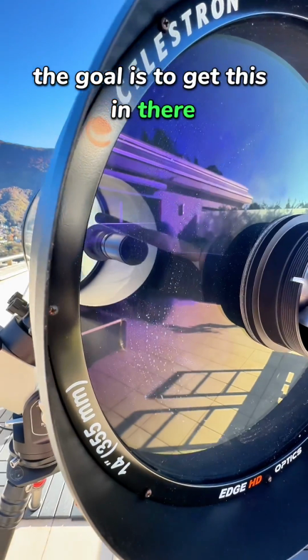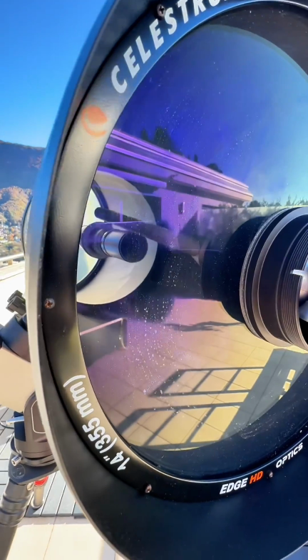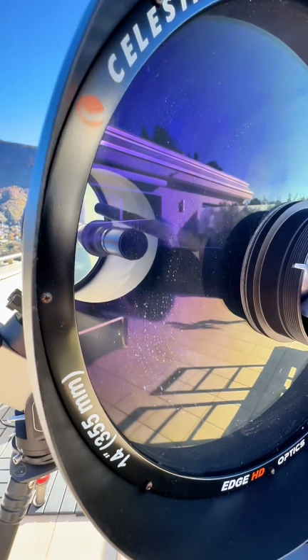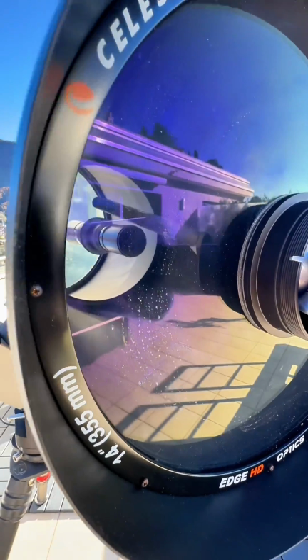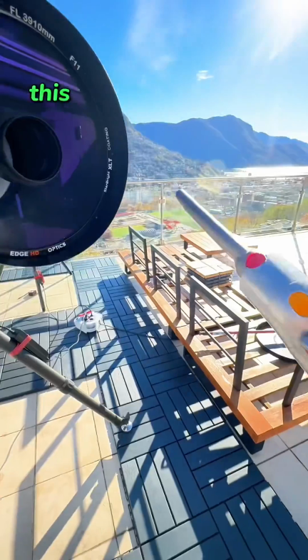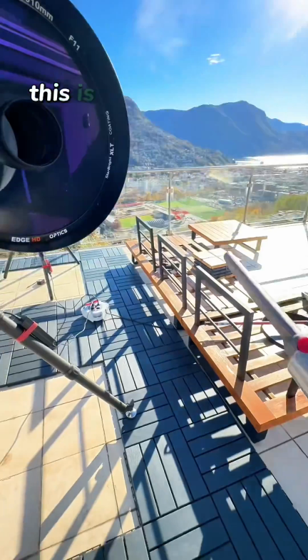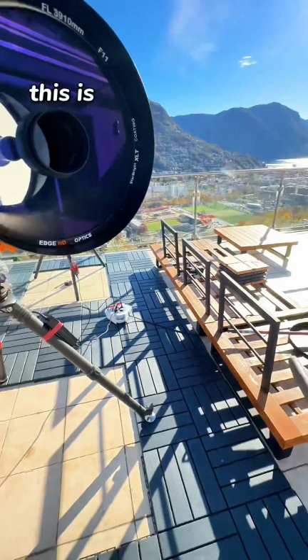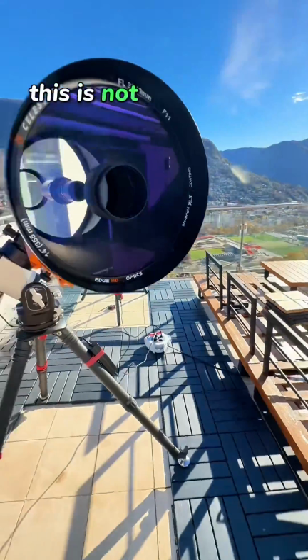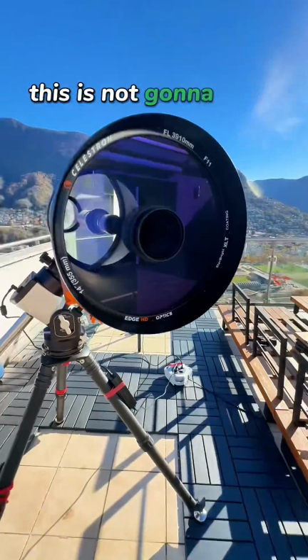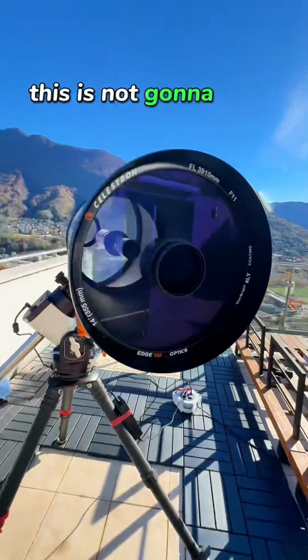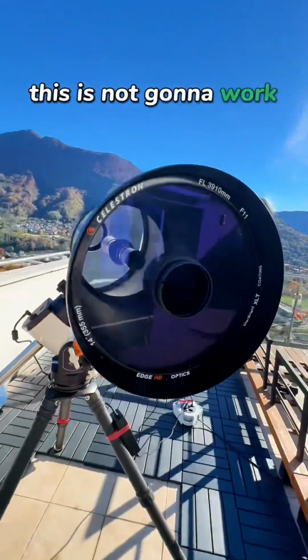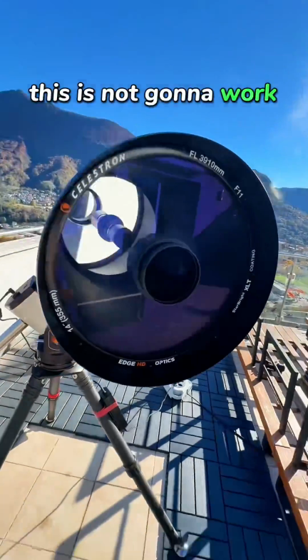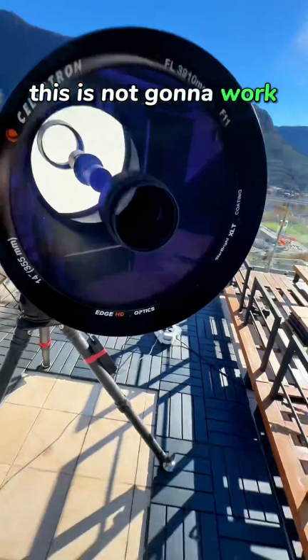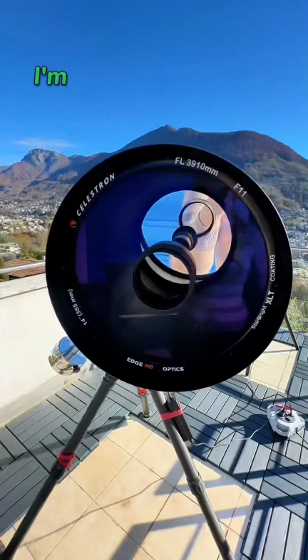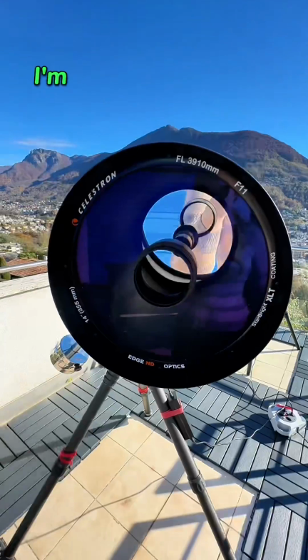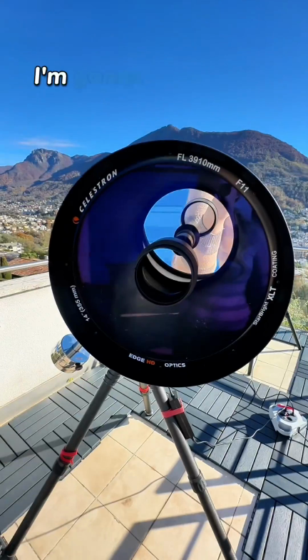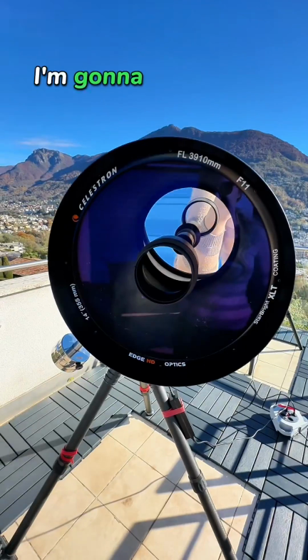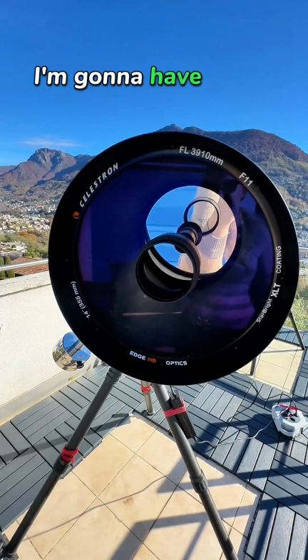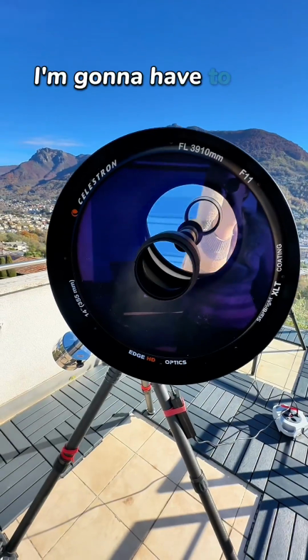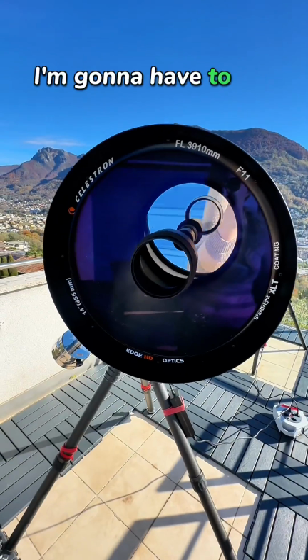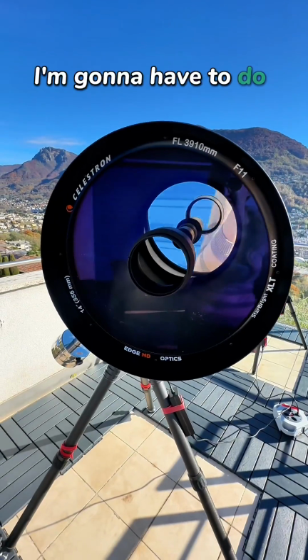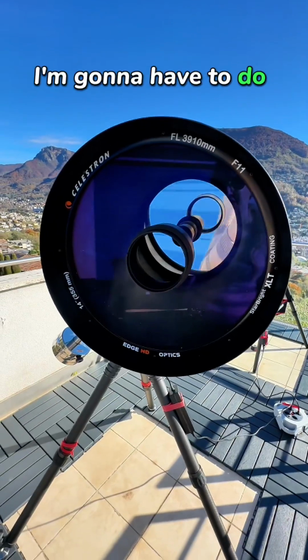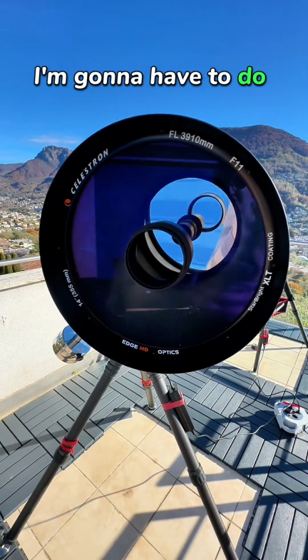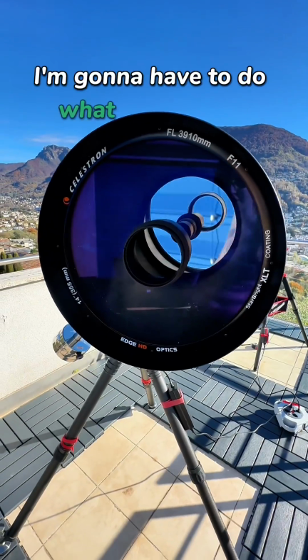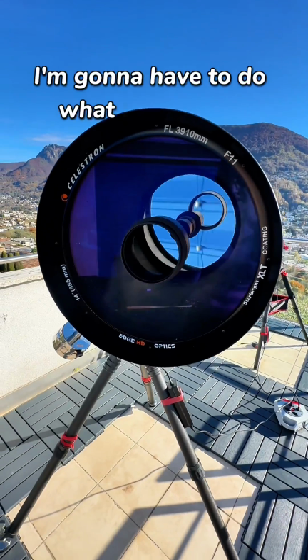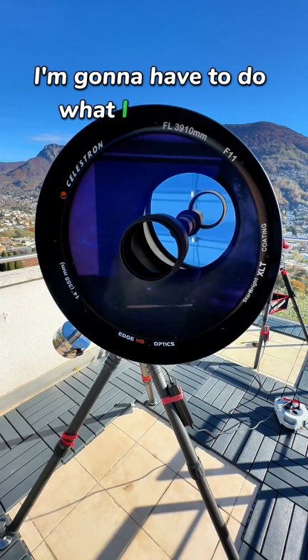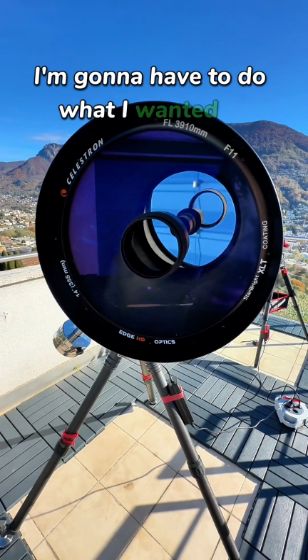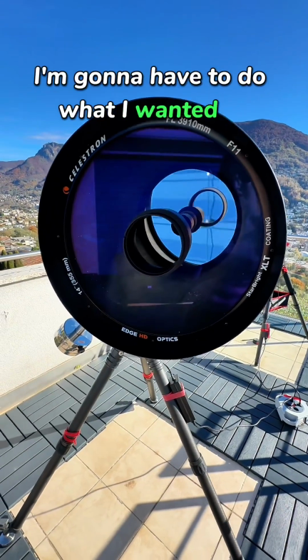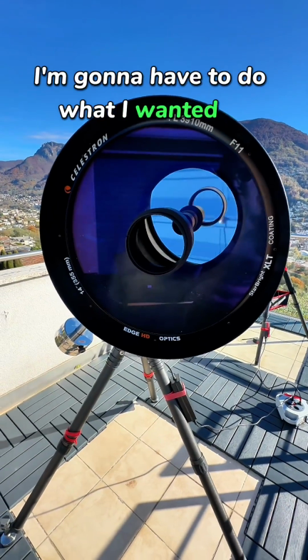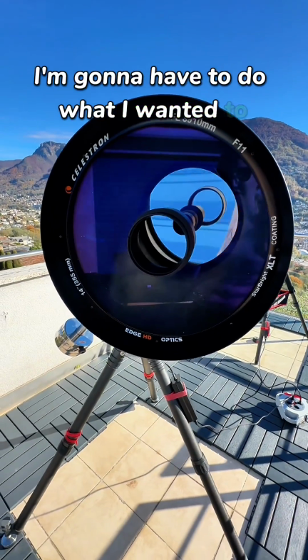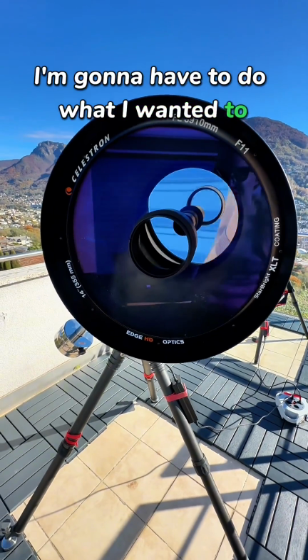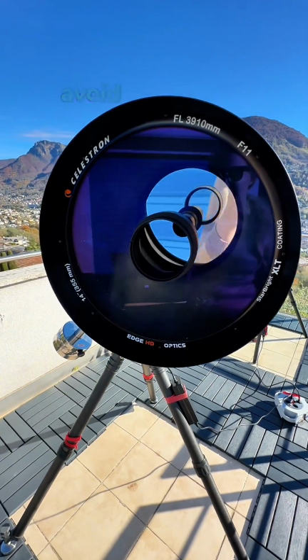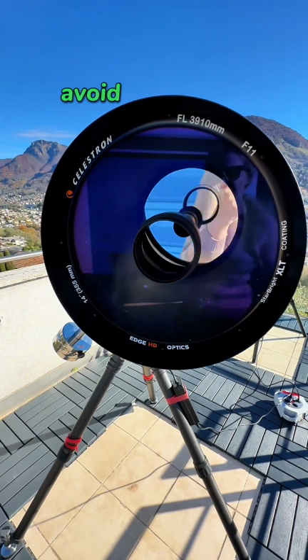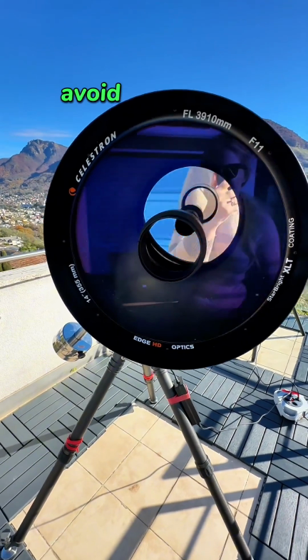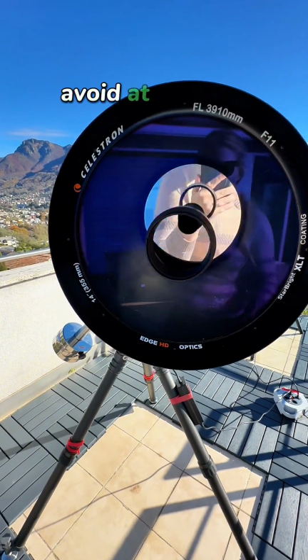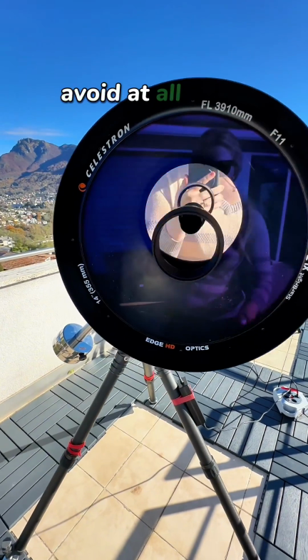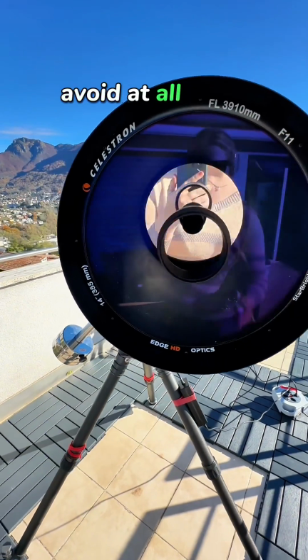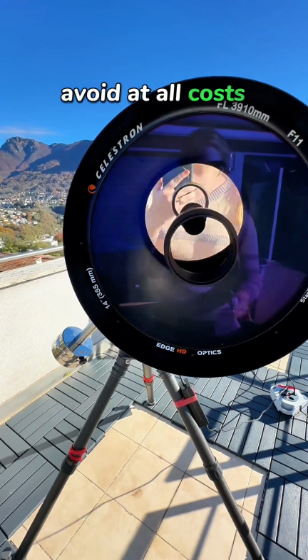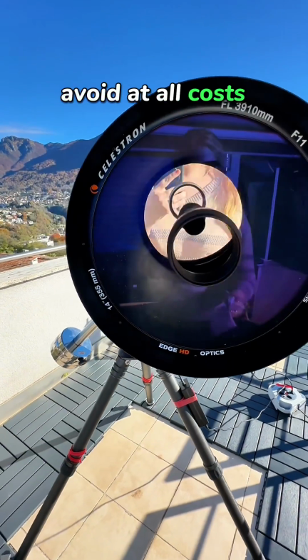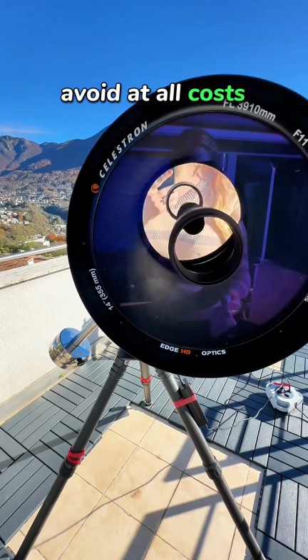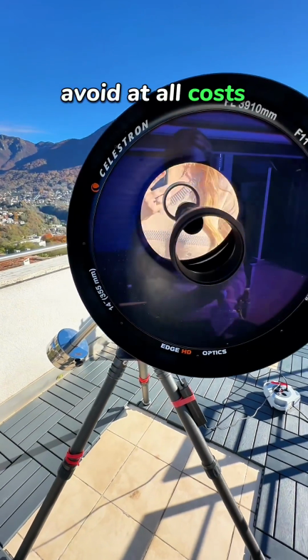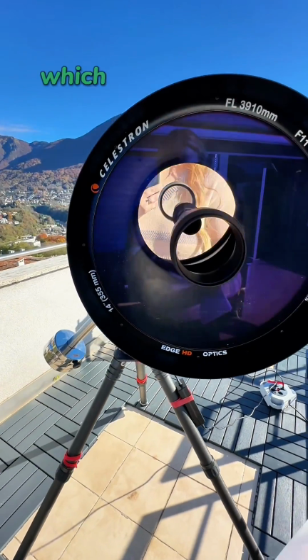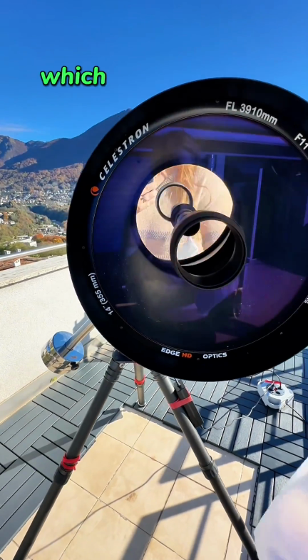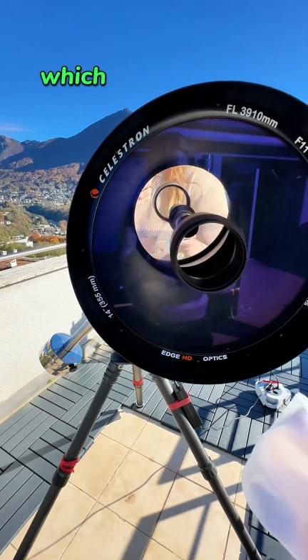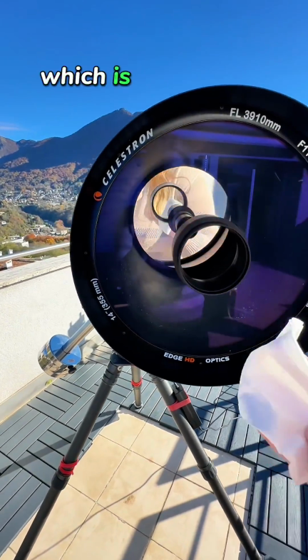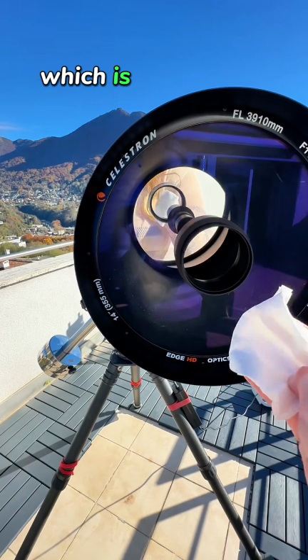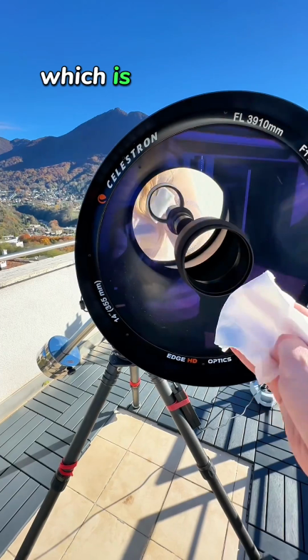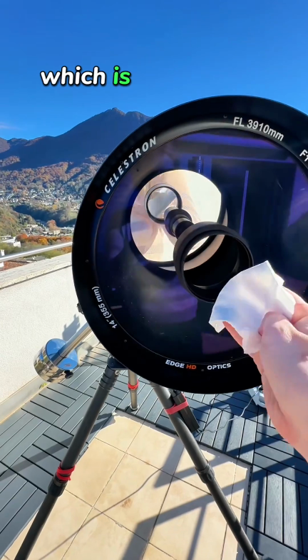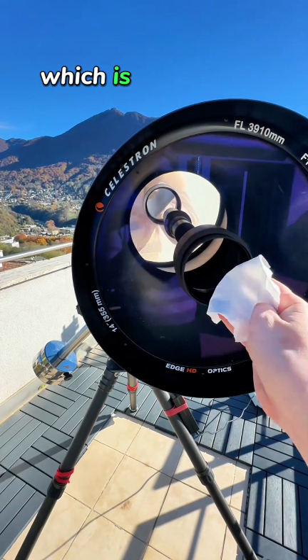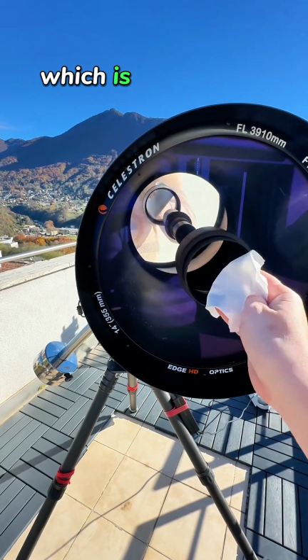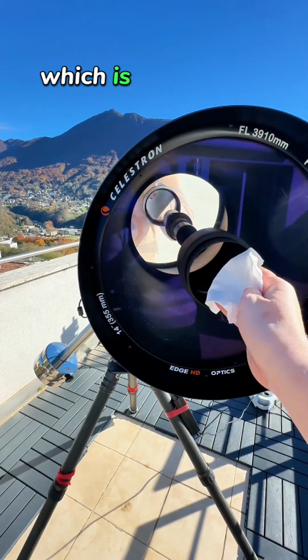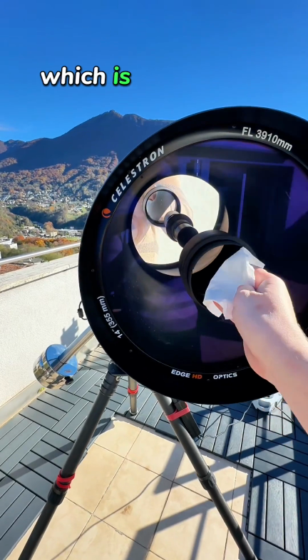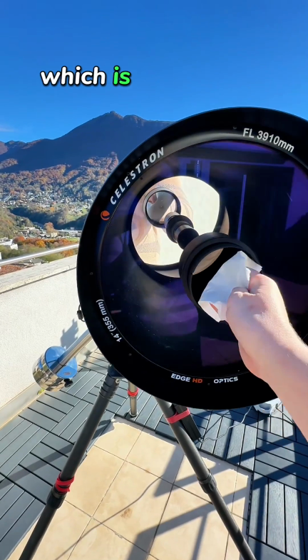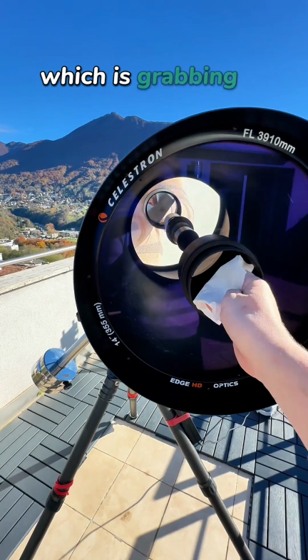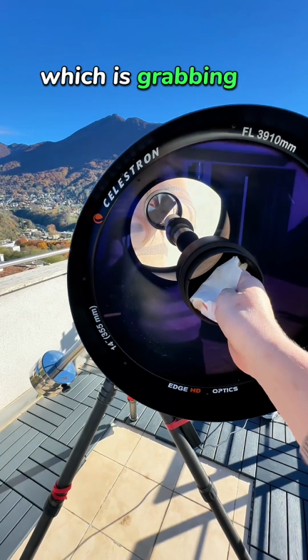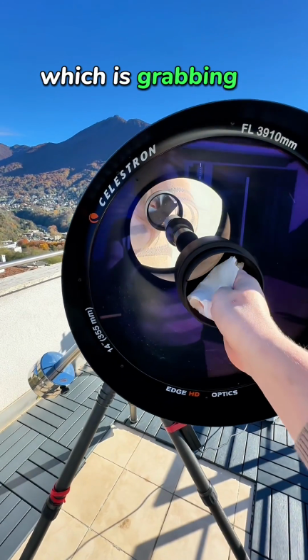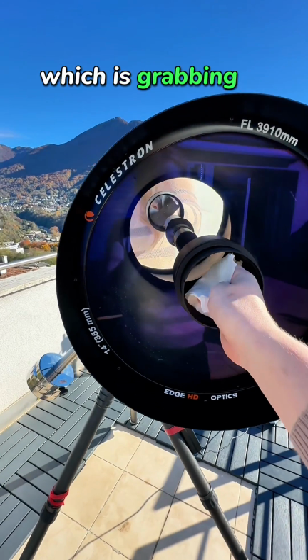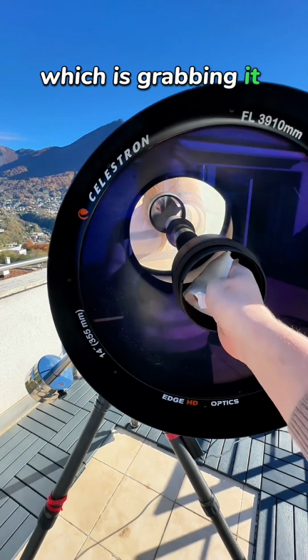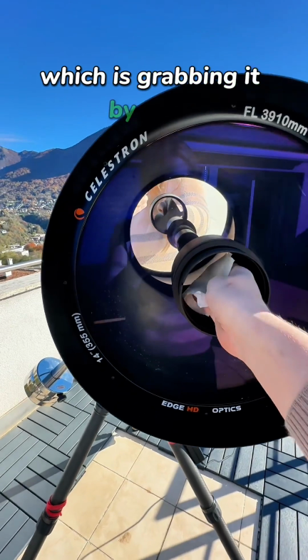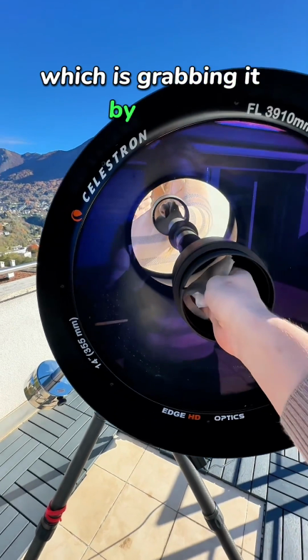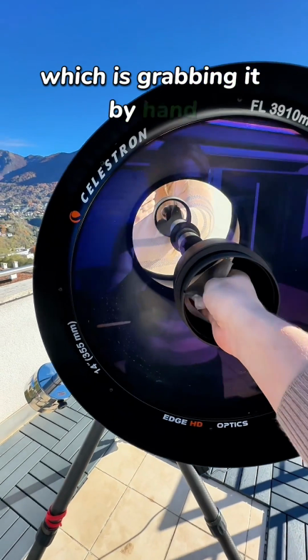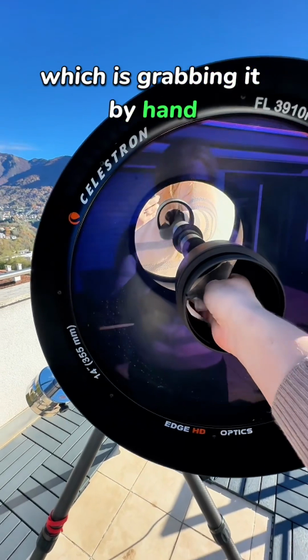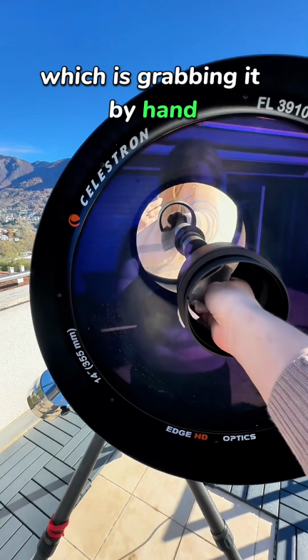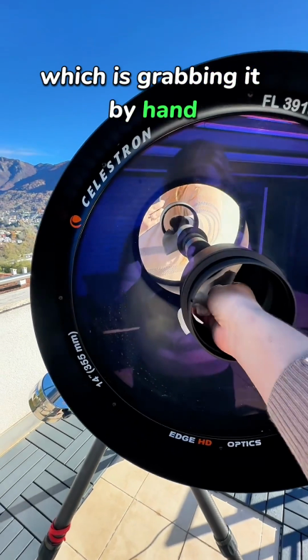This is not gonna work. I'm gonna have to do what I wanted to avoid at all costs, which is grabbing it by hand.